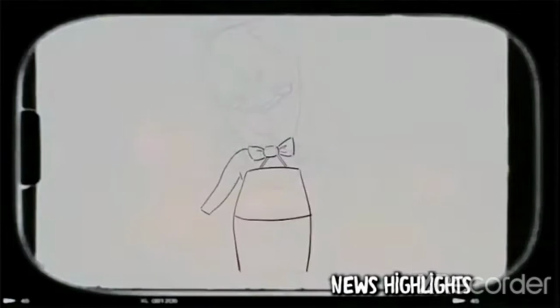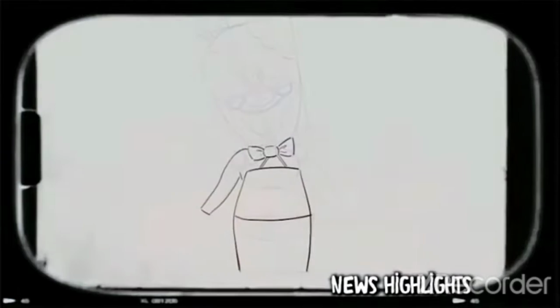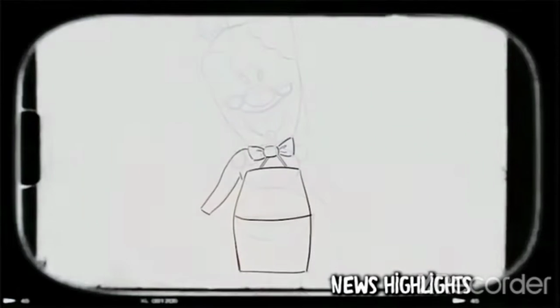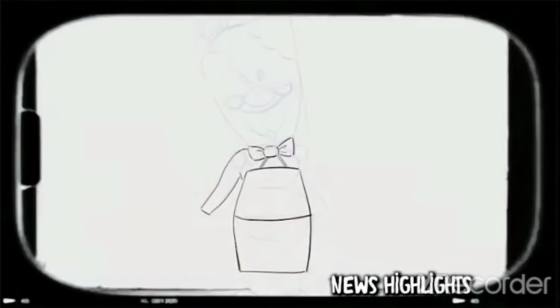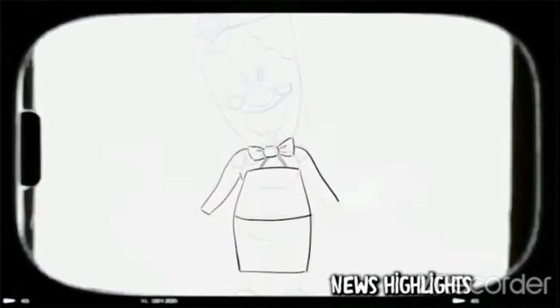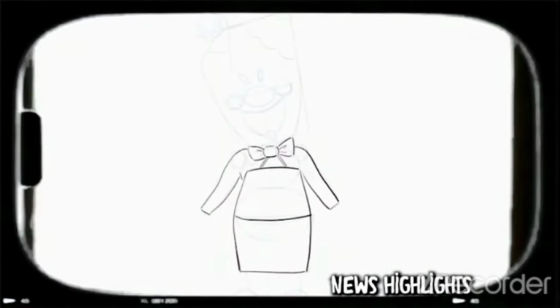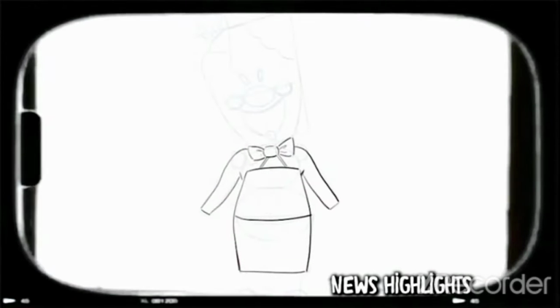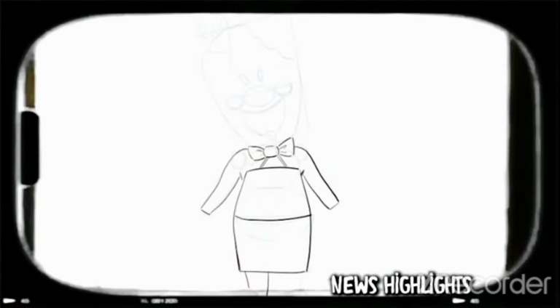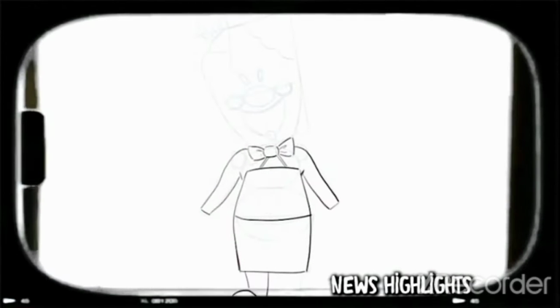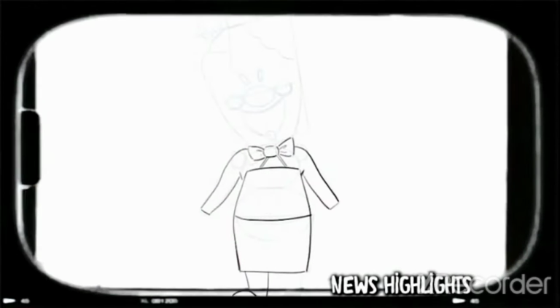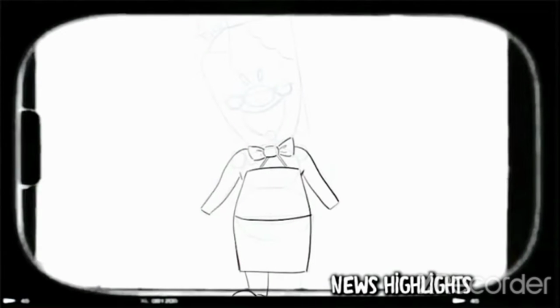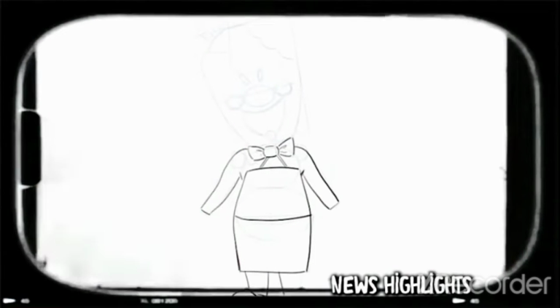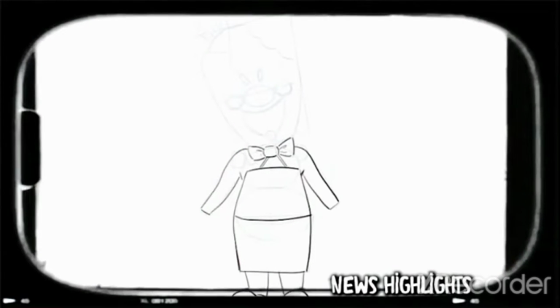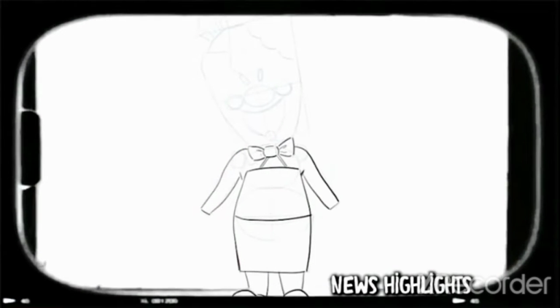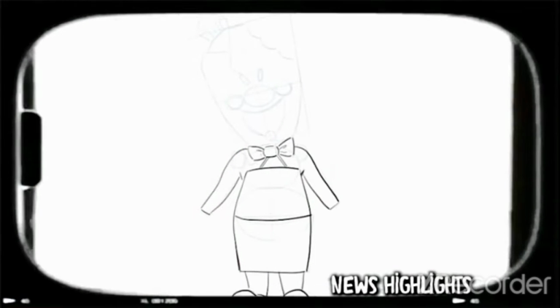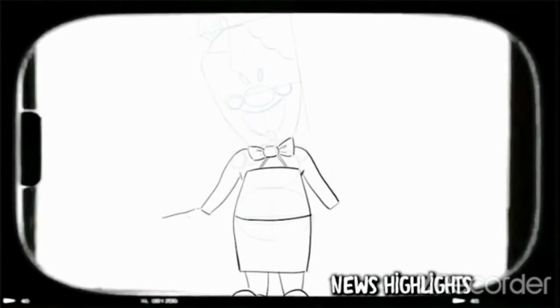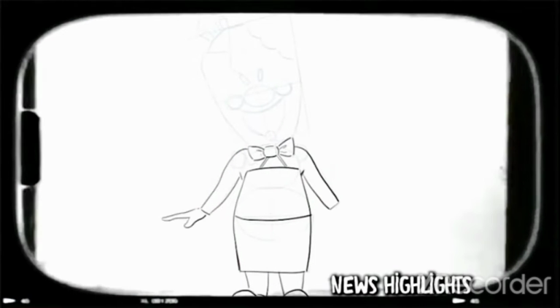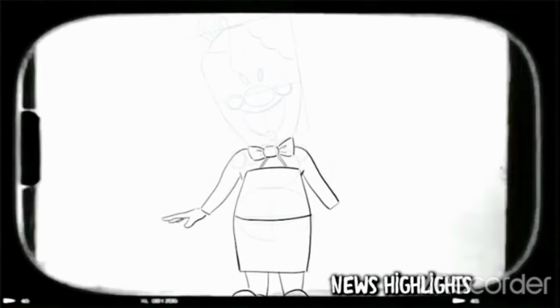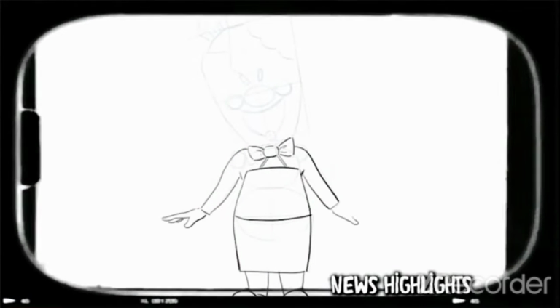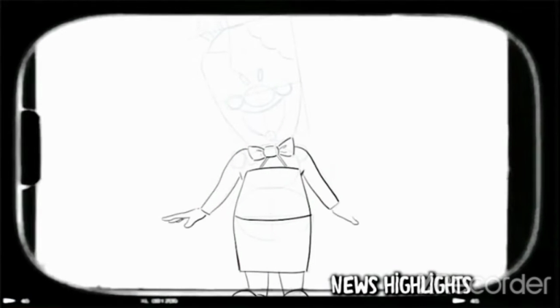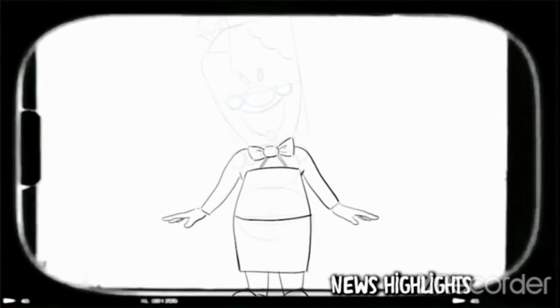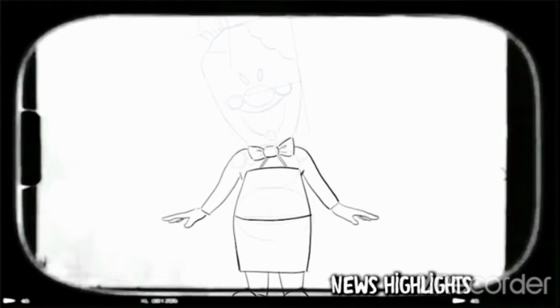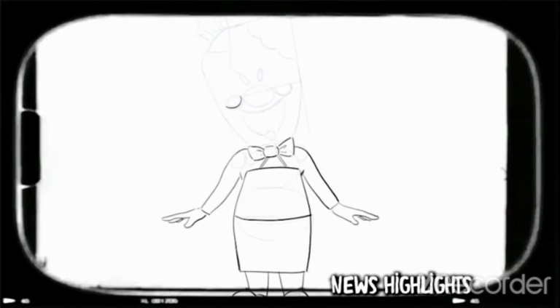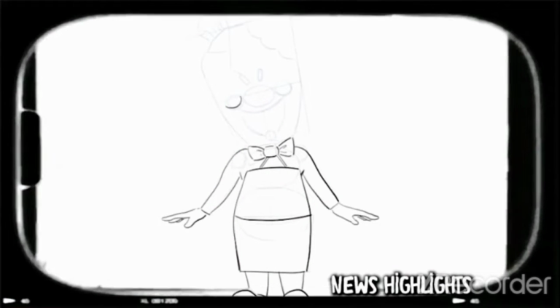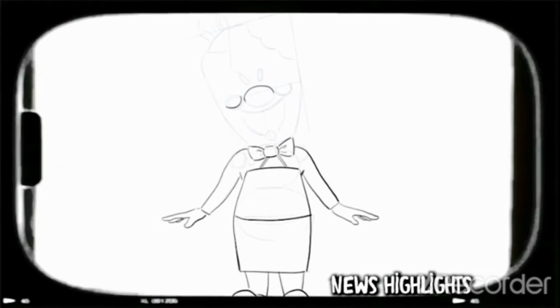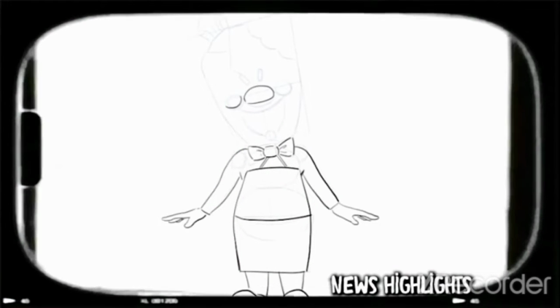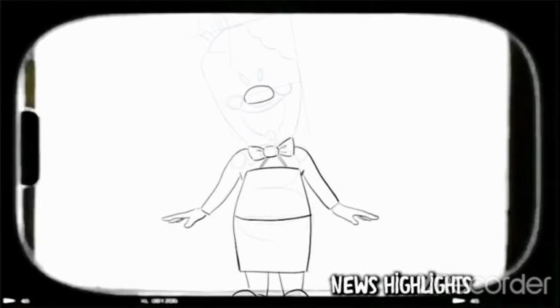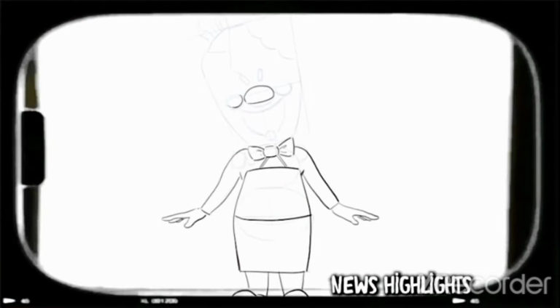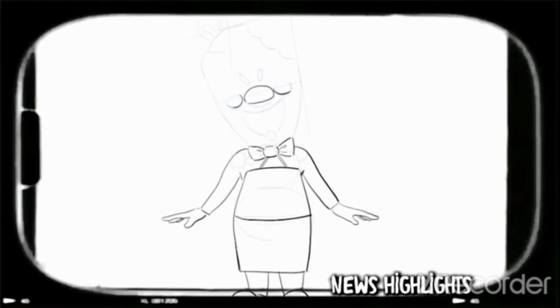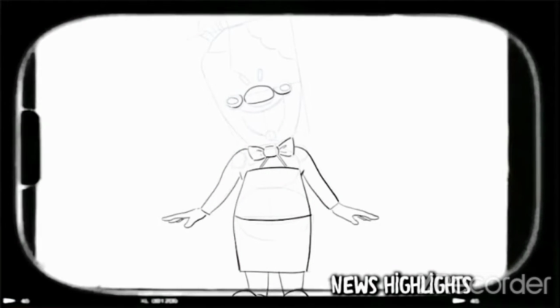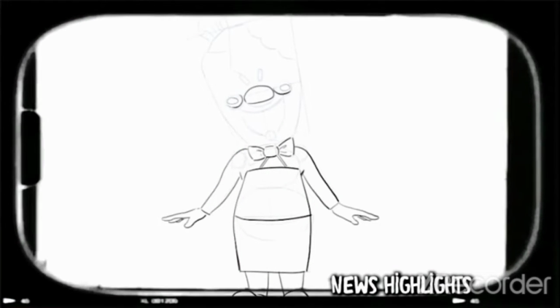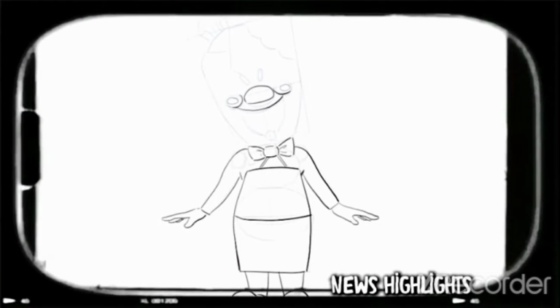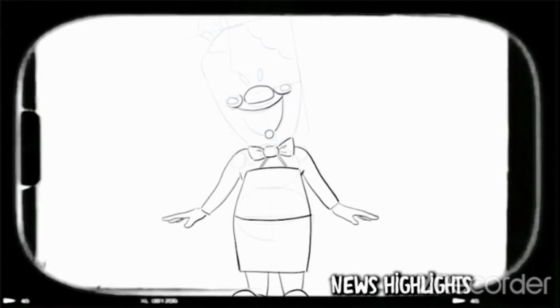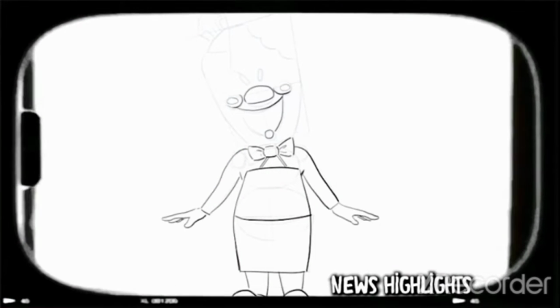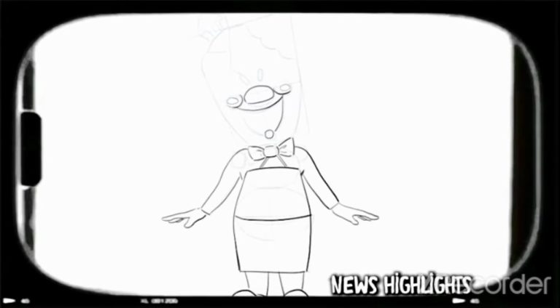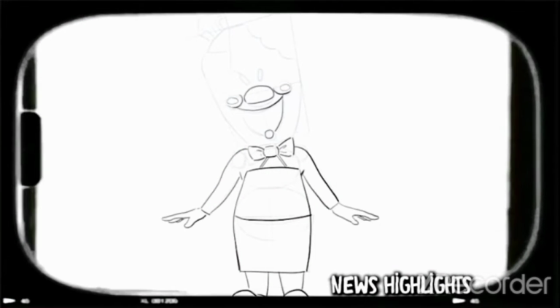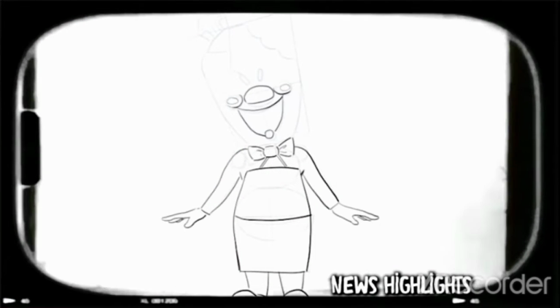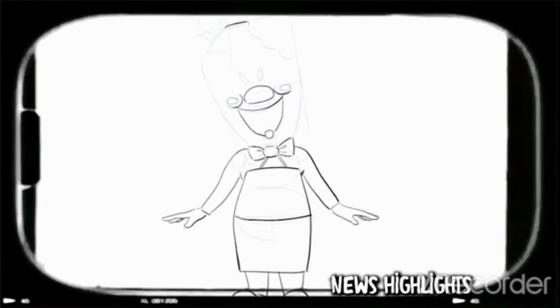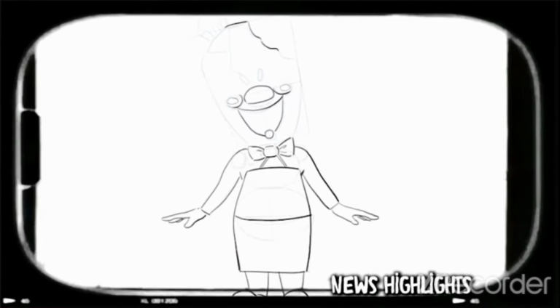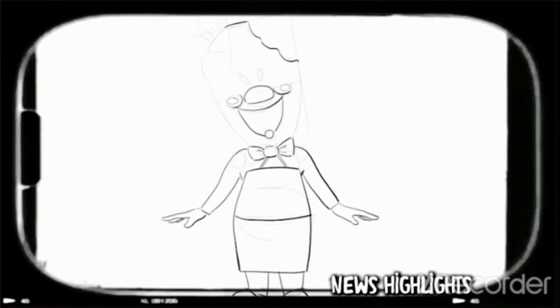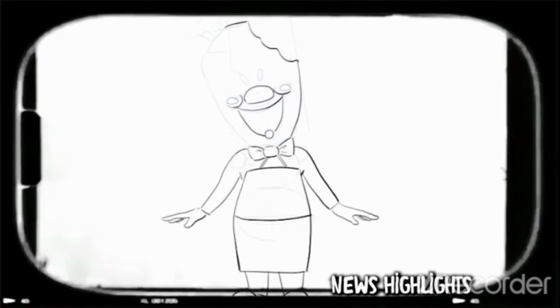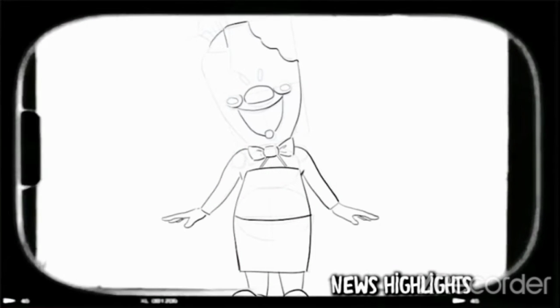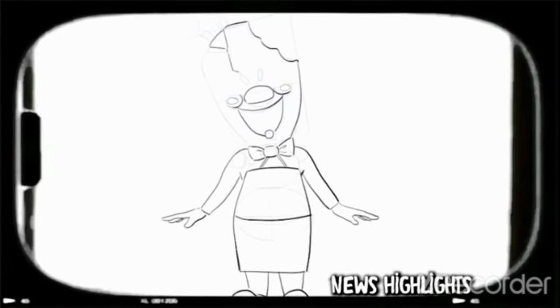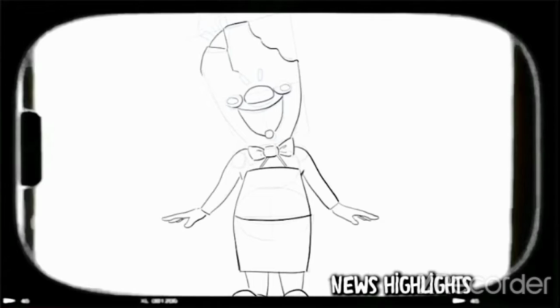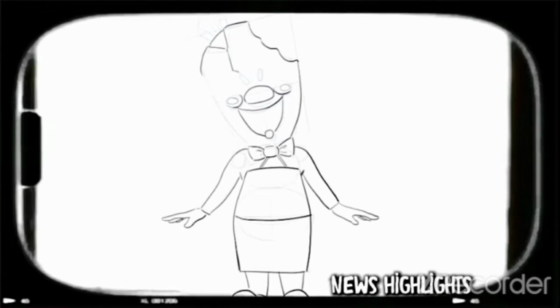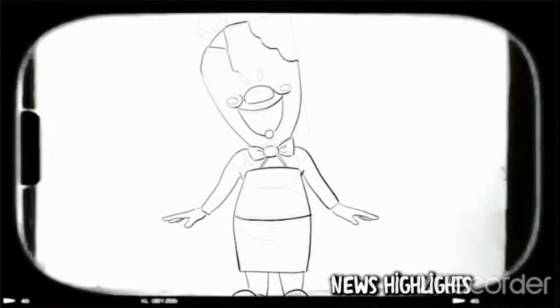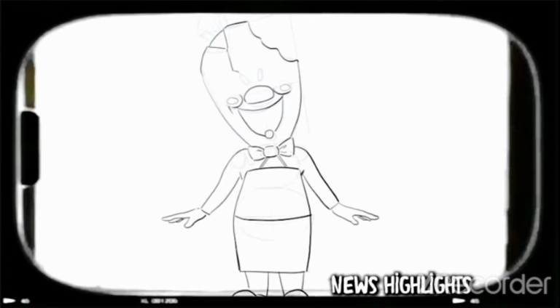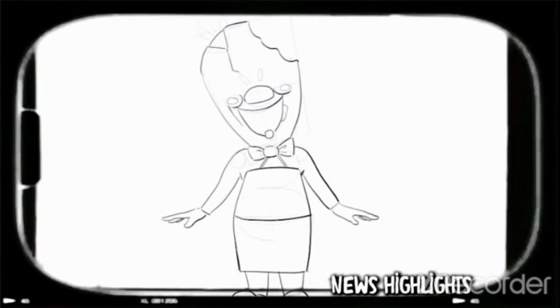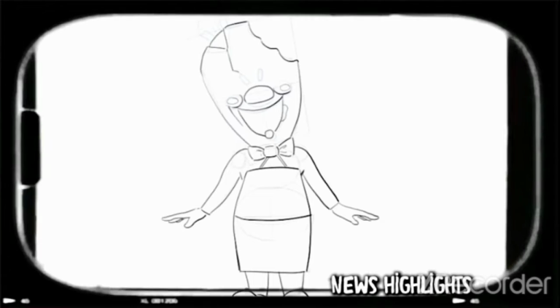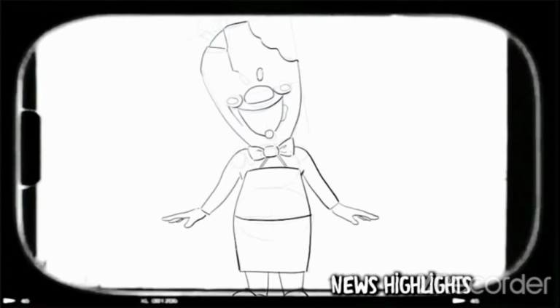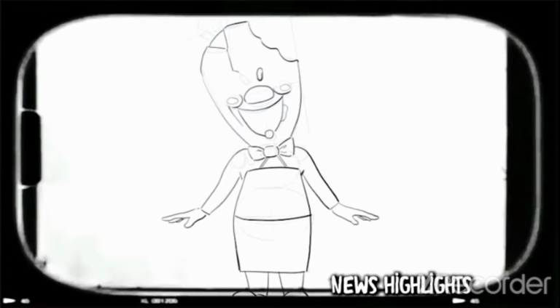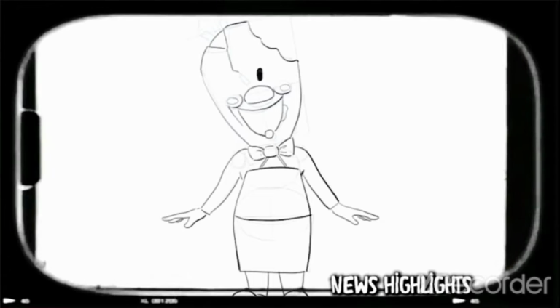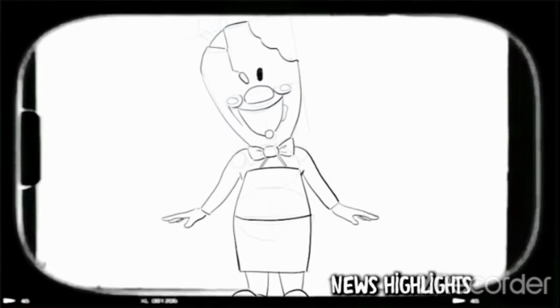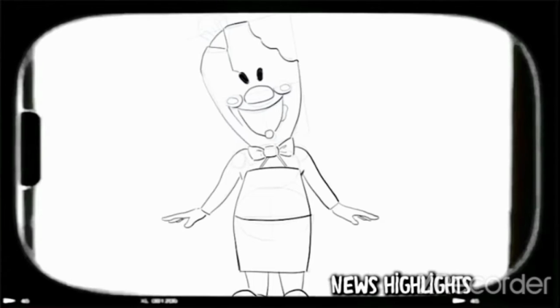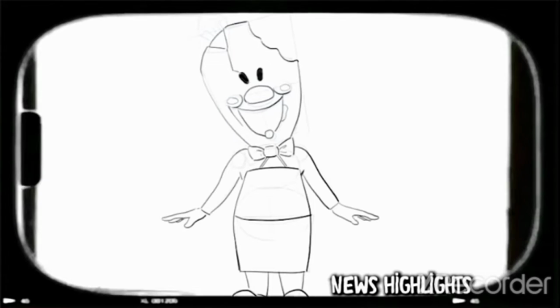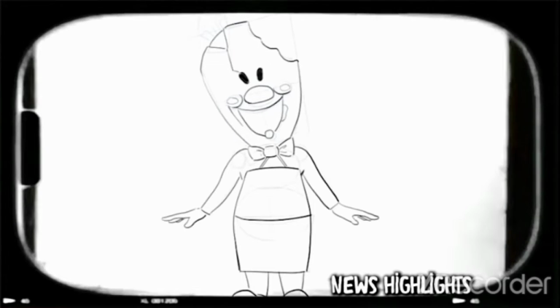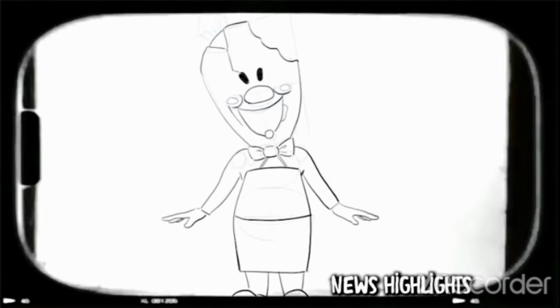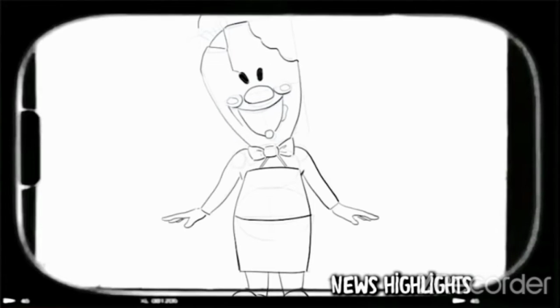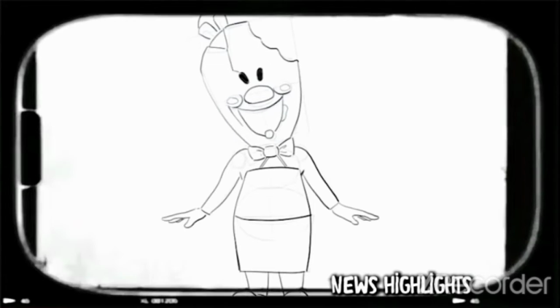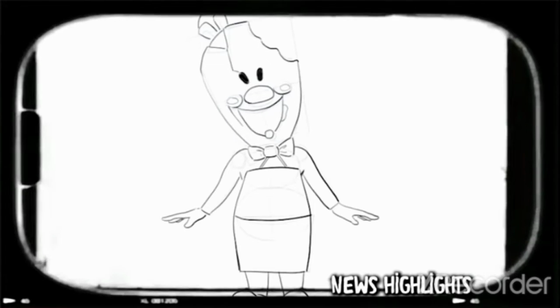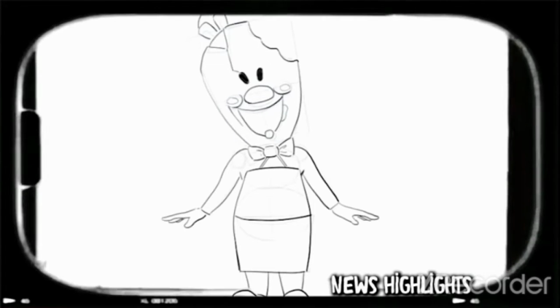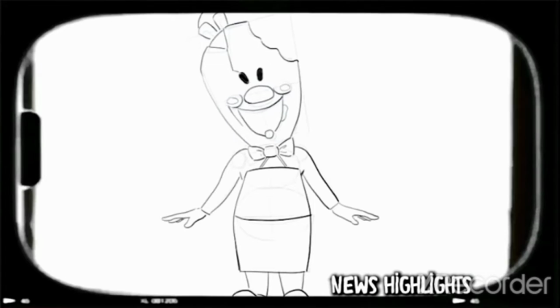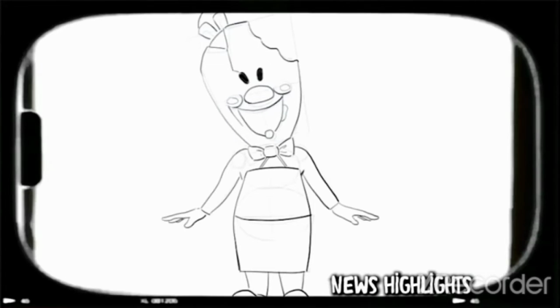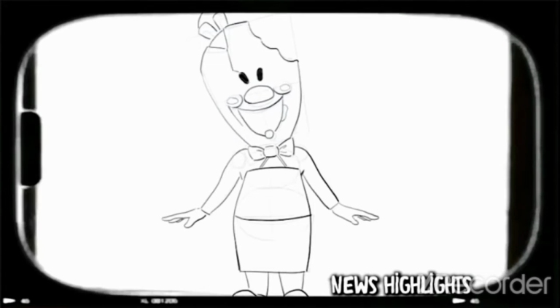Last Saturday we taught you how to draw Rod Sullivan, the Ice Cream Man. We will show some of the art you sent us.